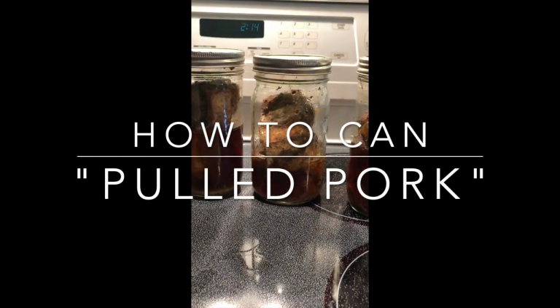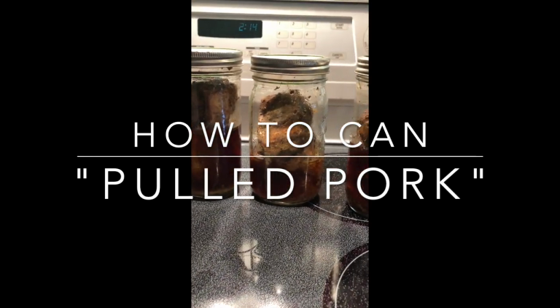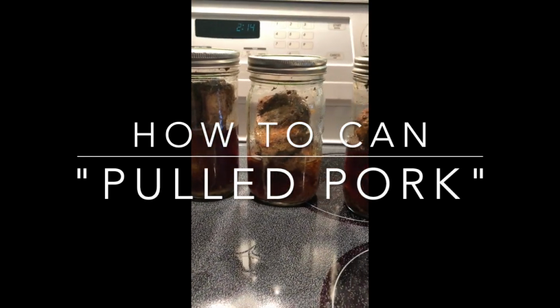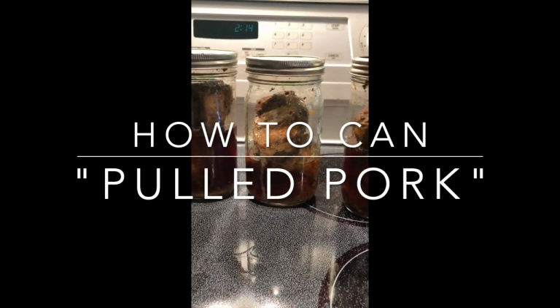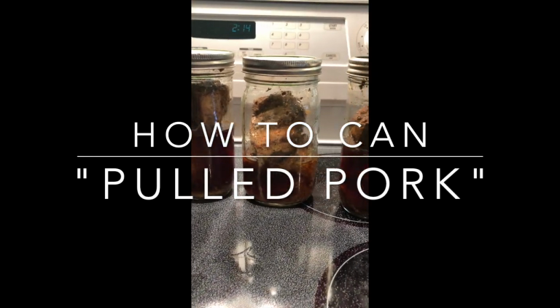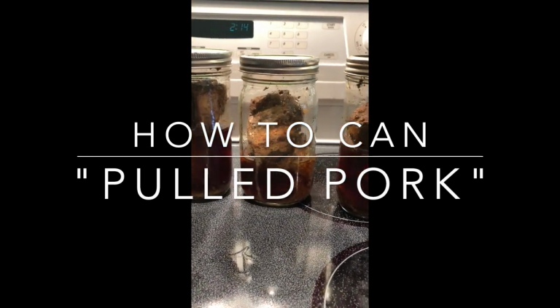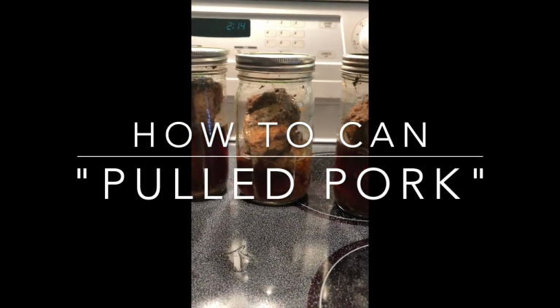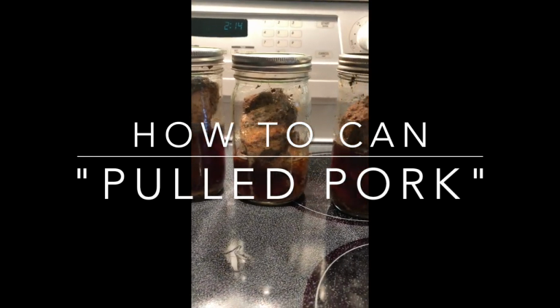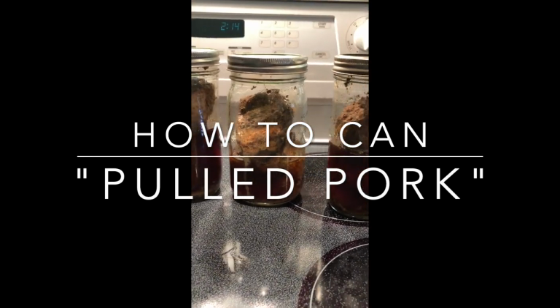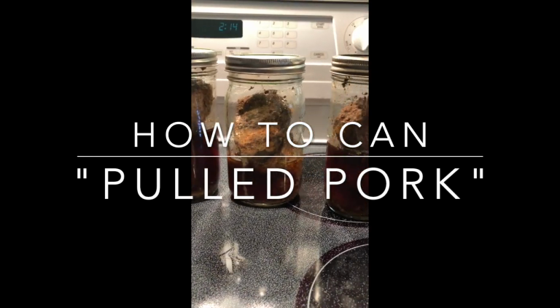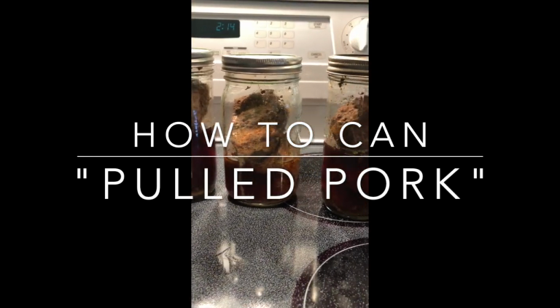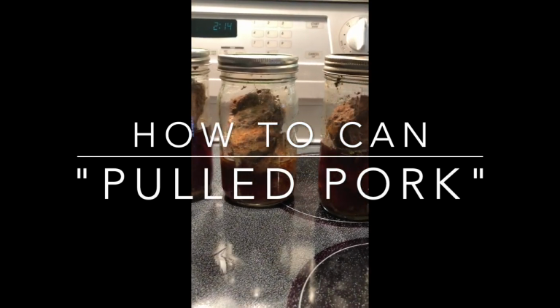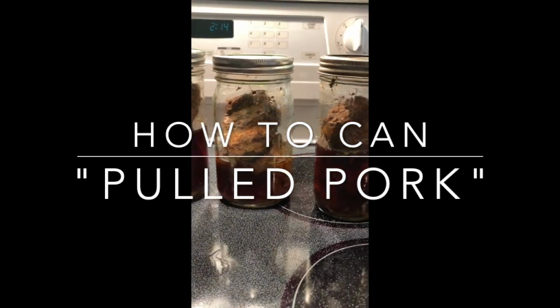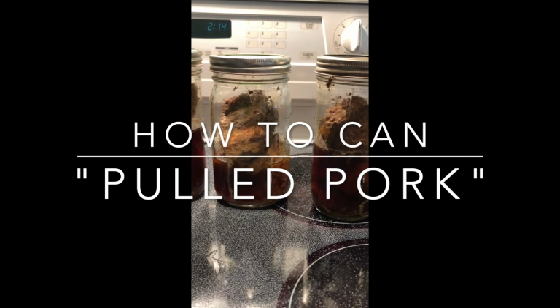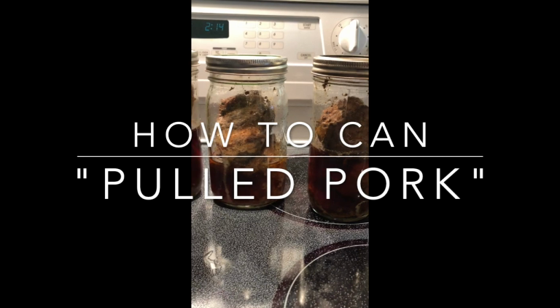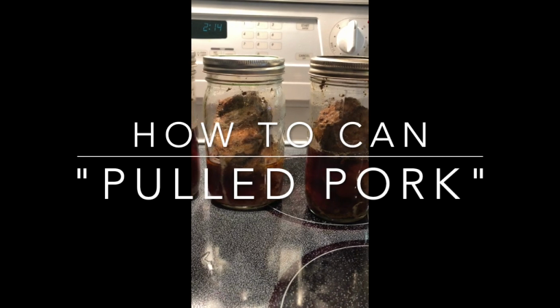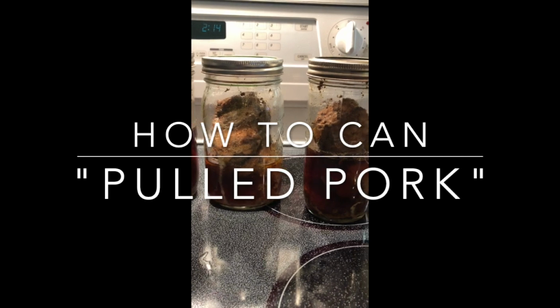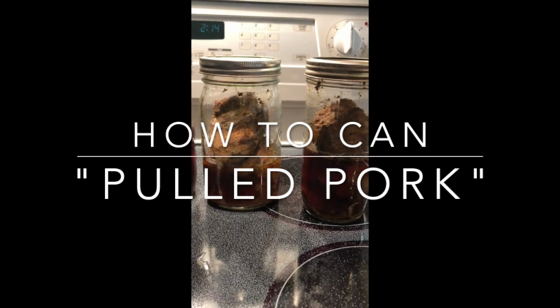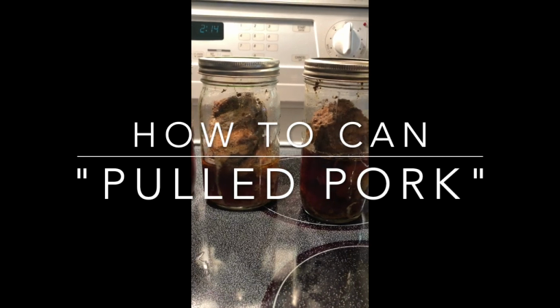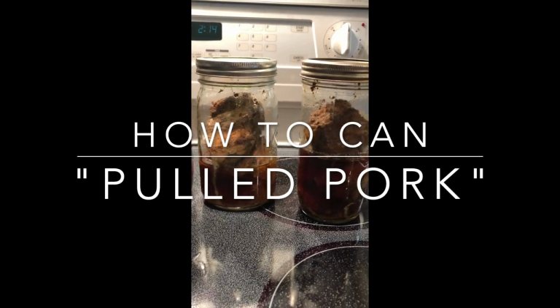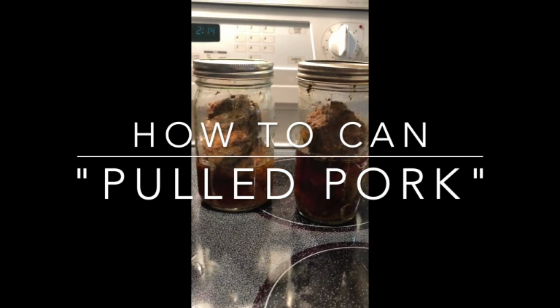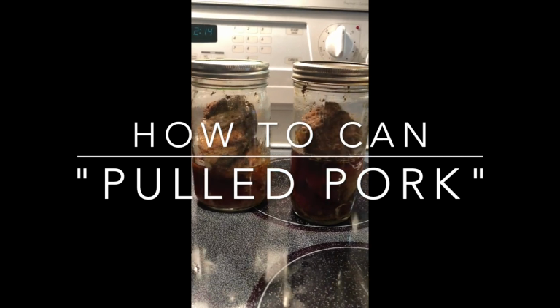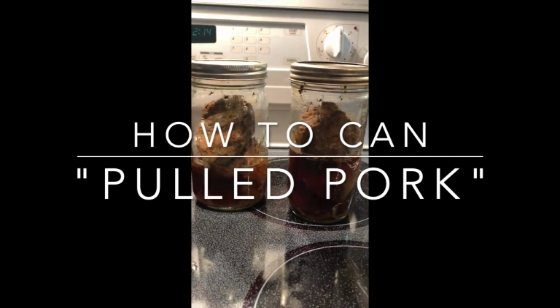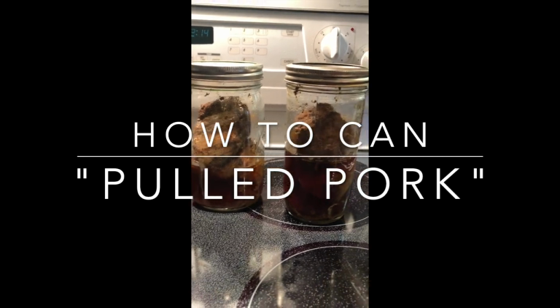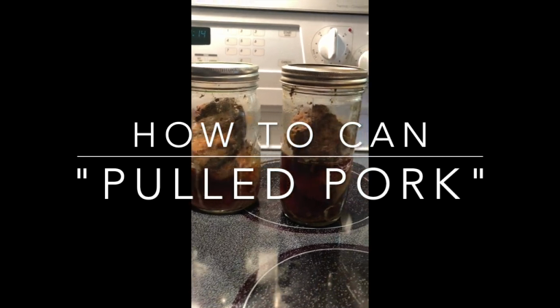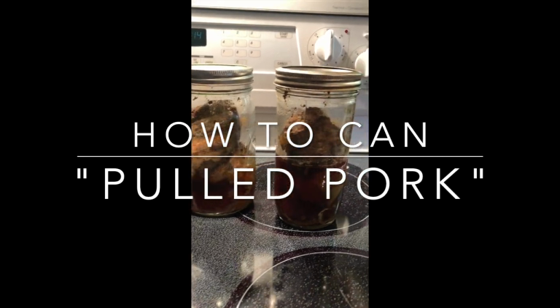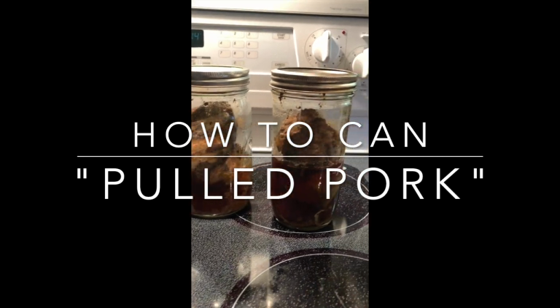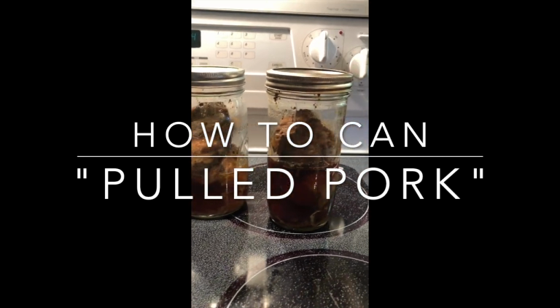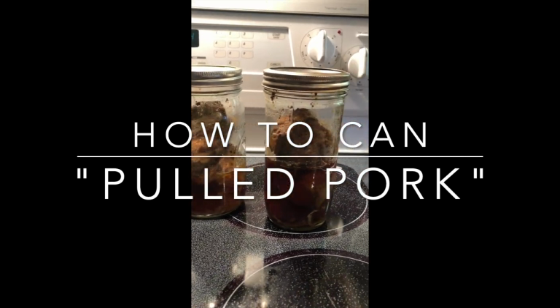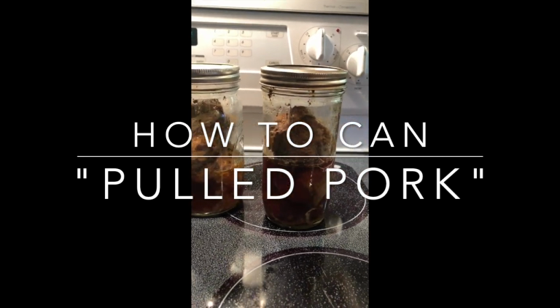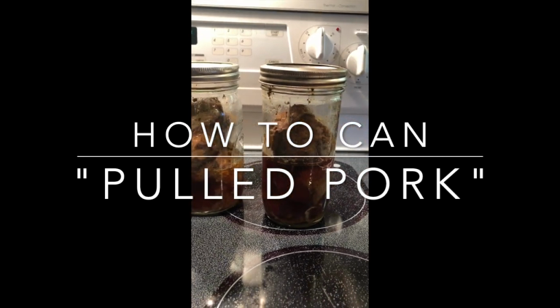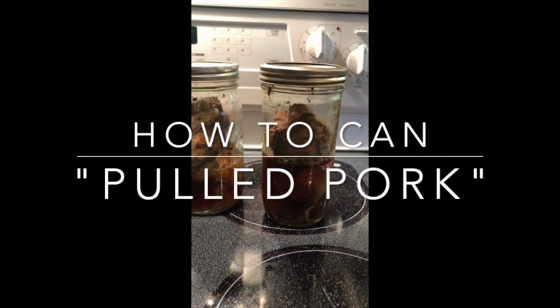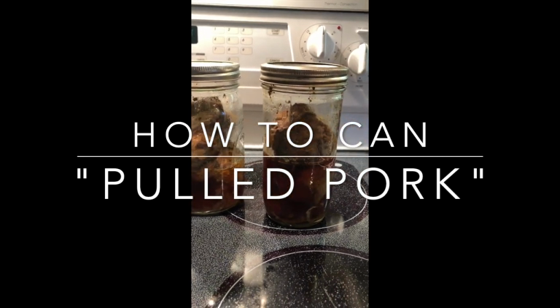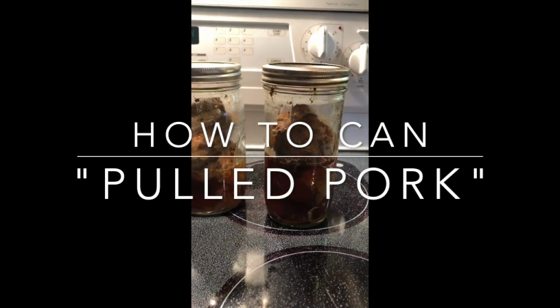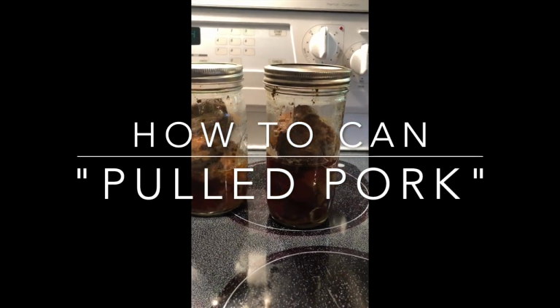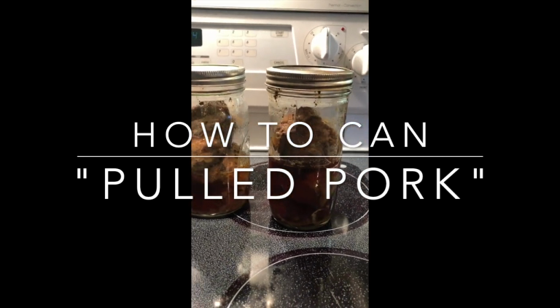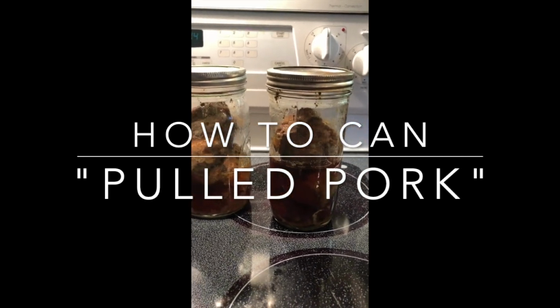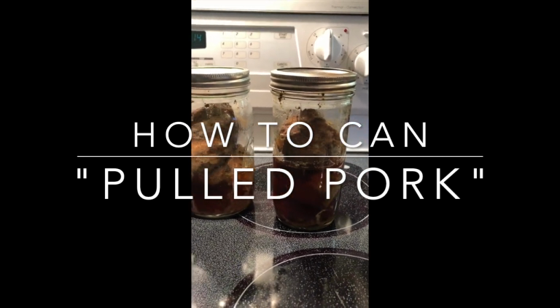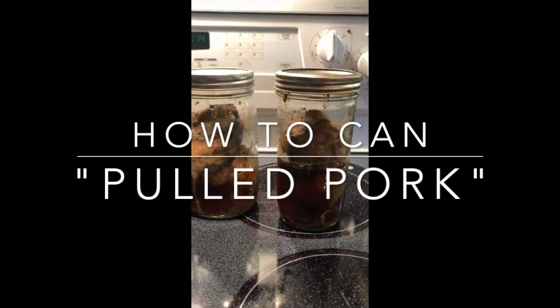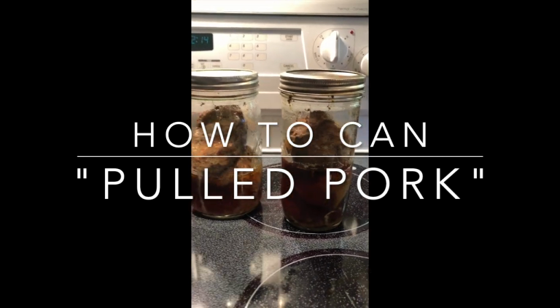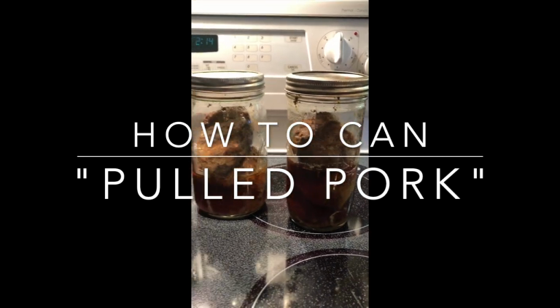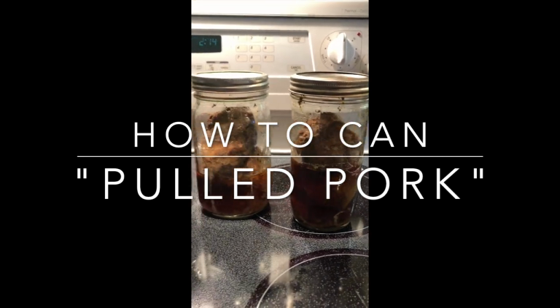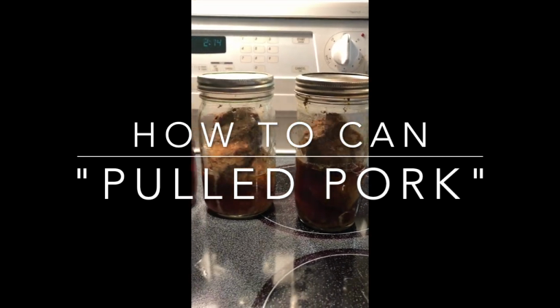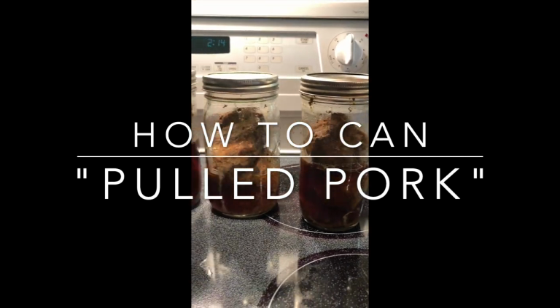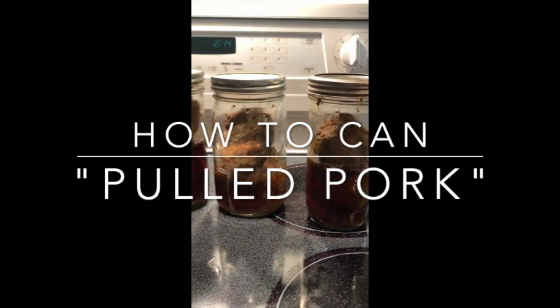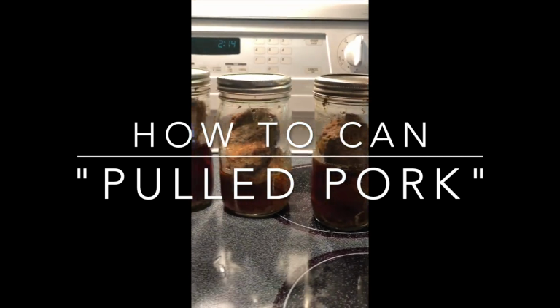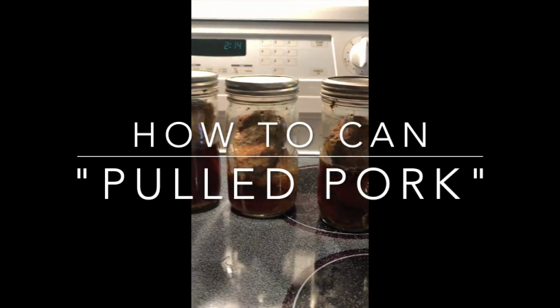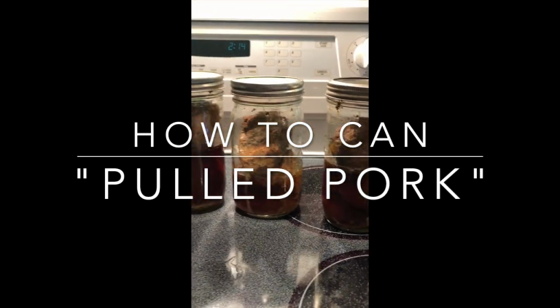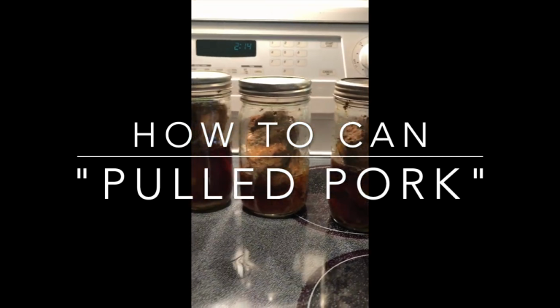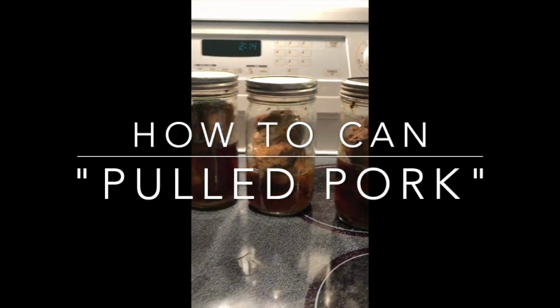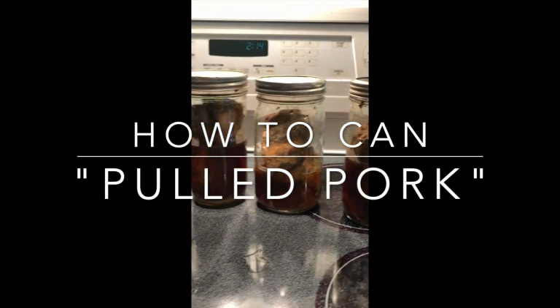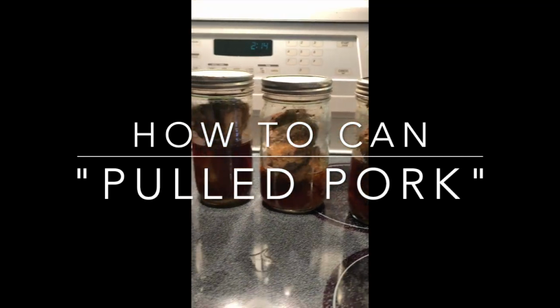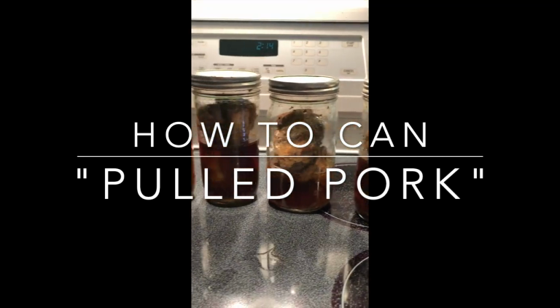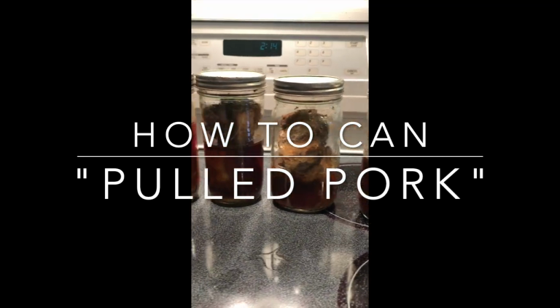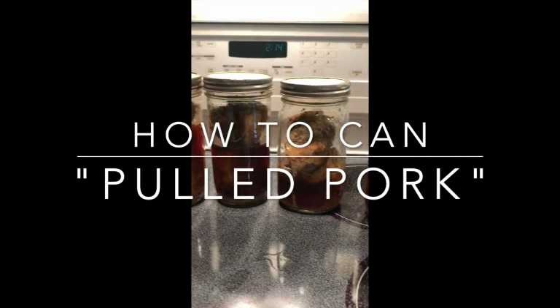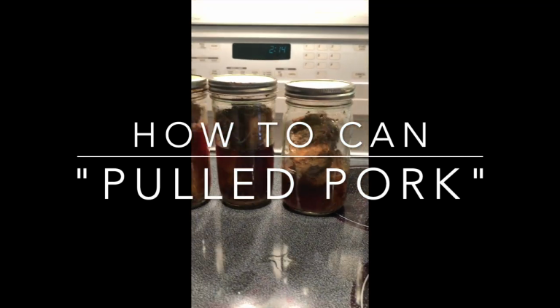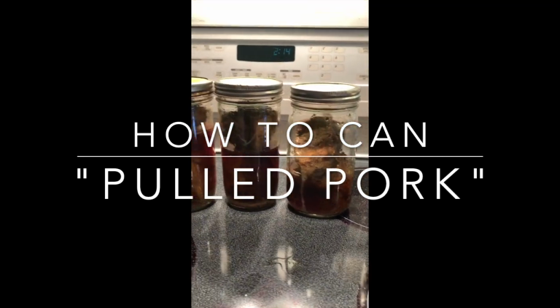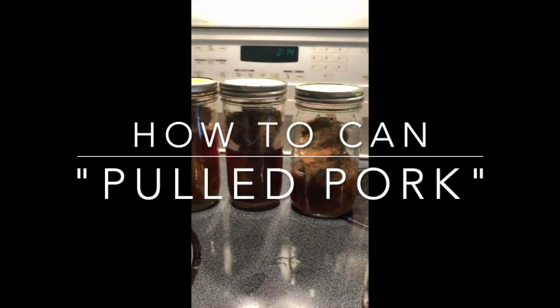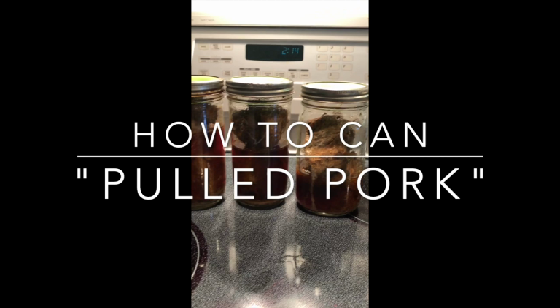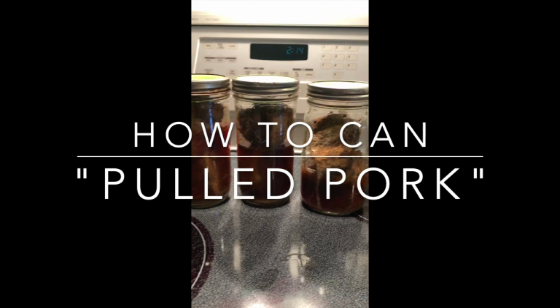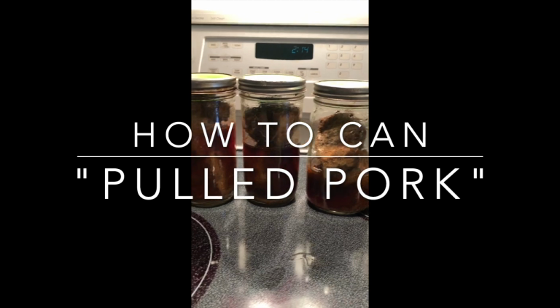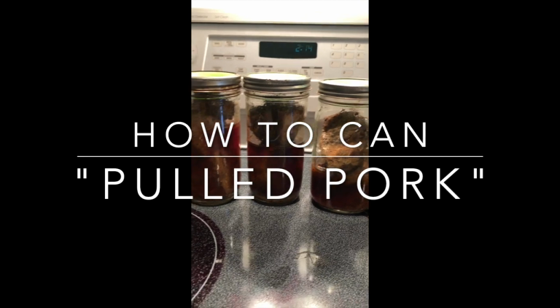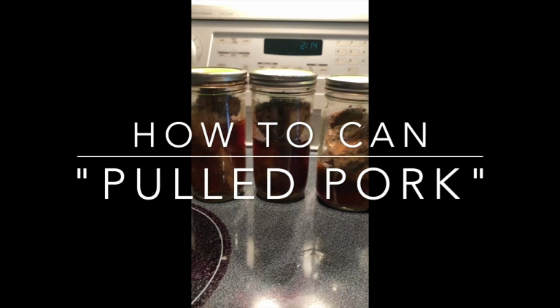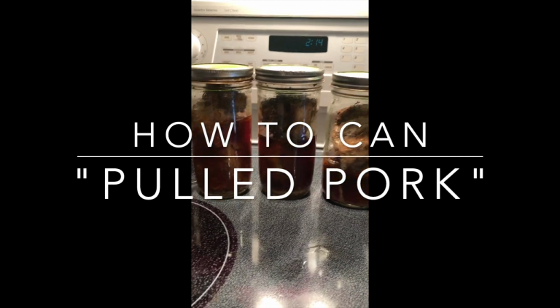Where most people use what's called a pork butt, which is actually the shoulder of a pig, I like to use pork loin.